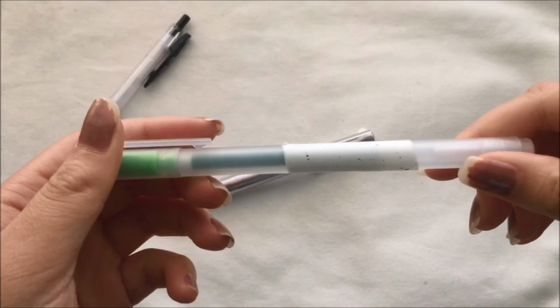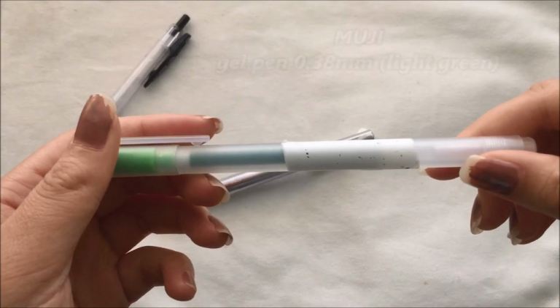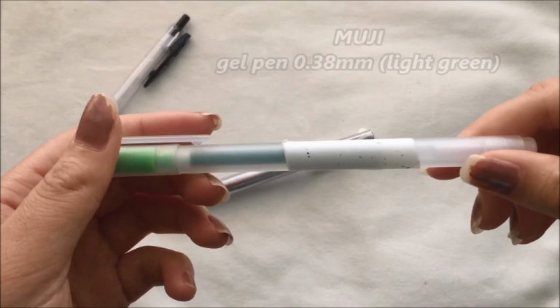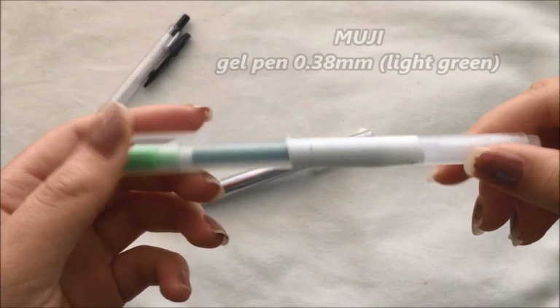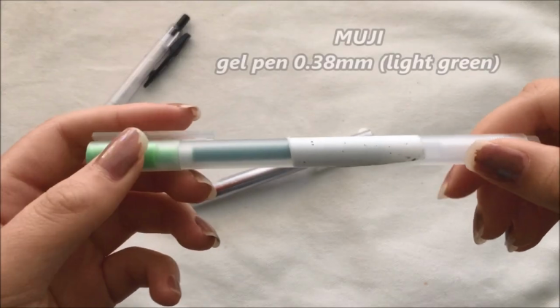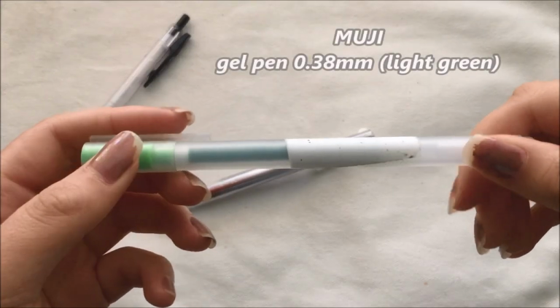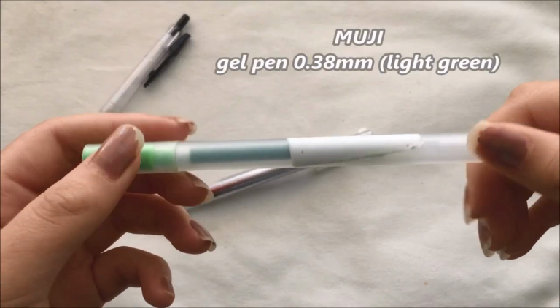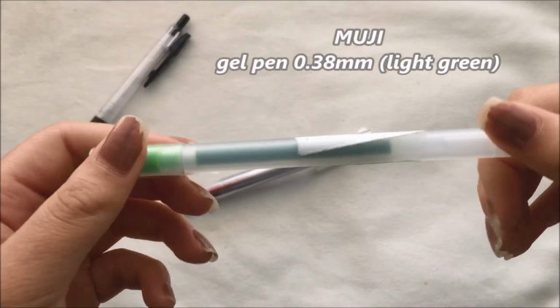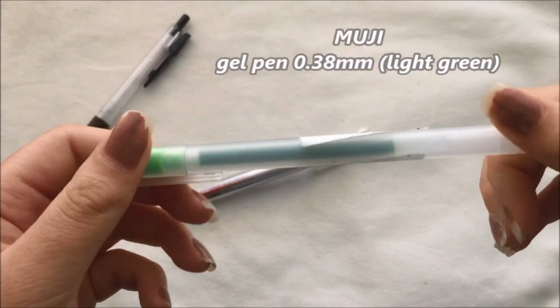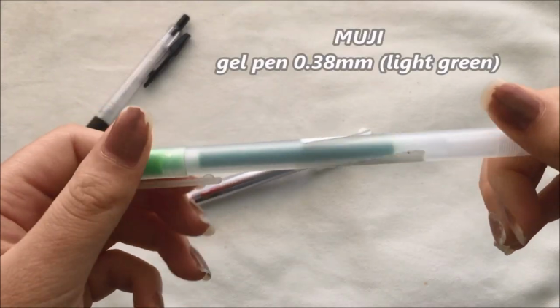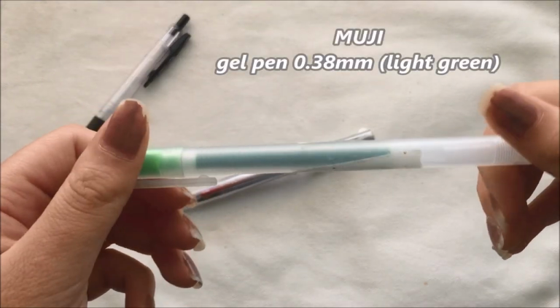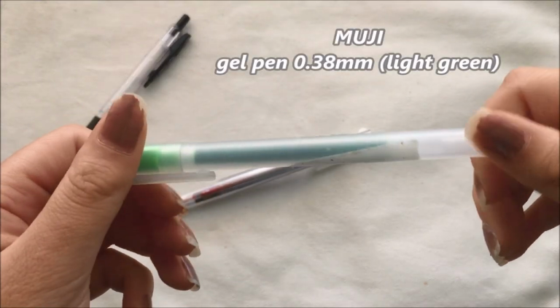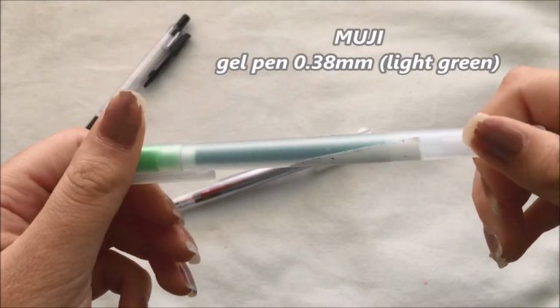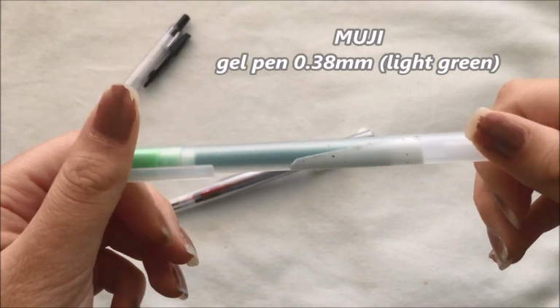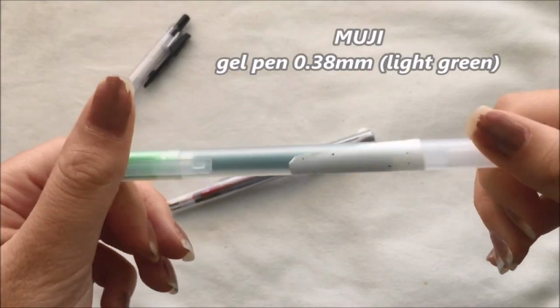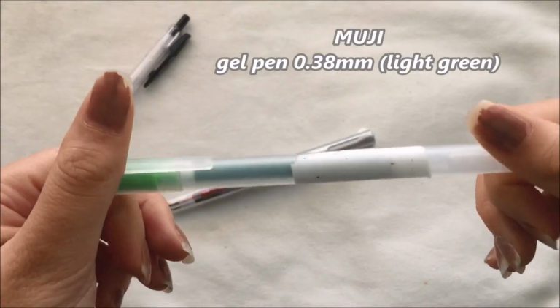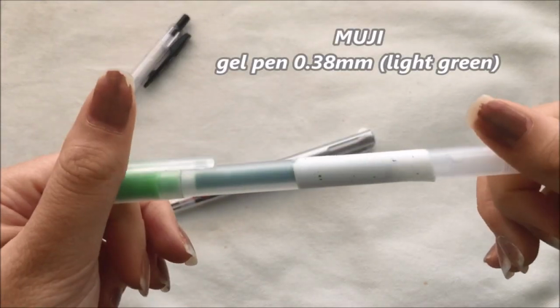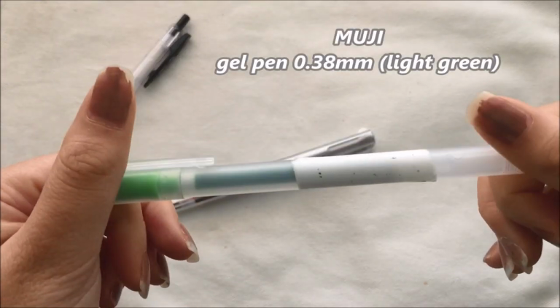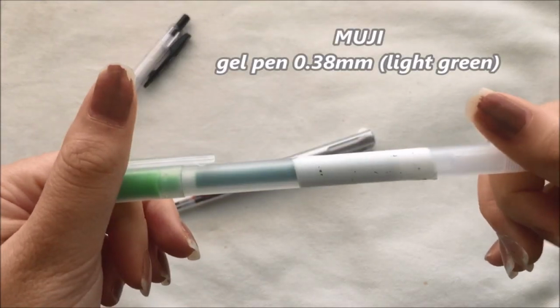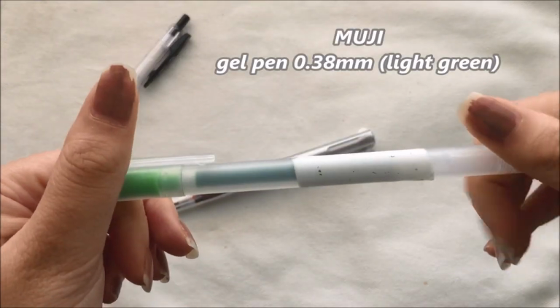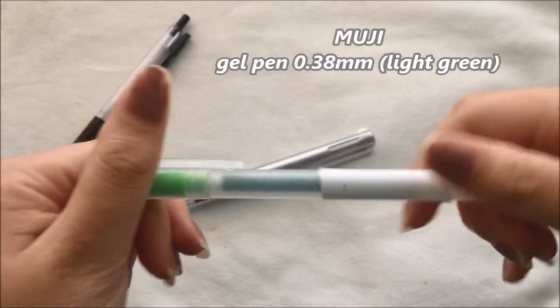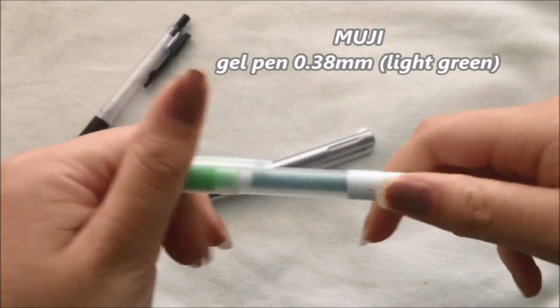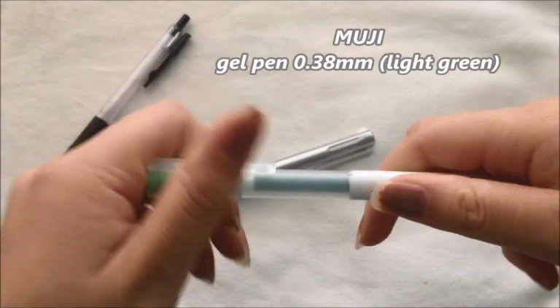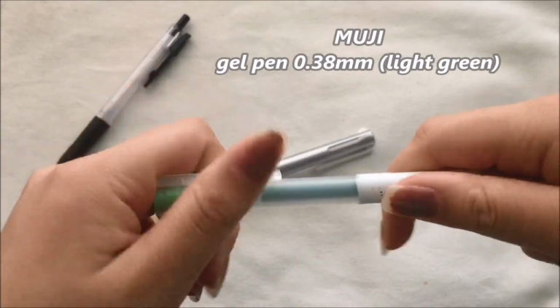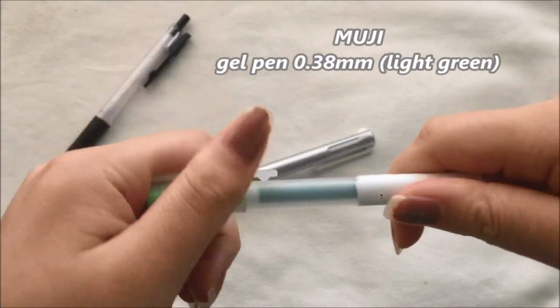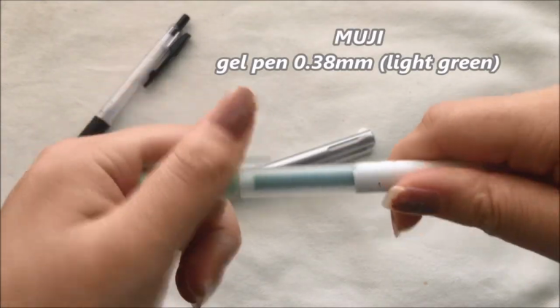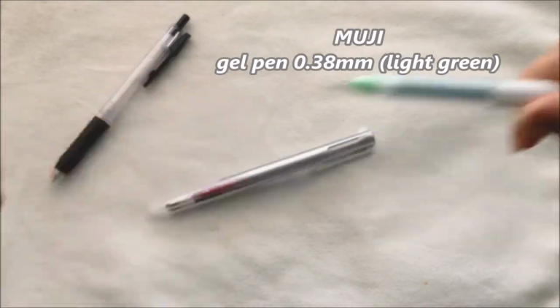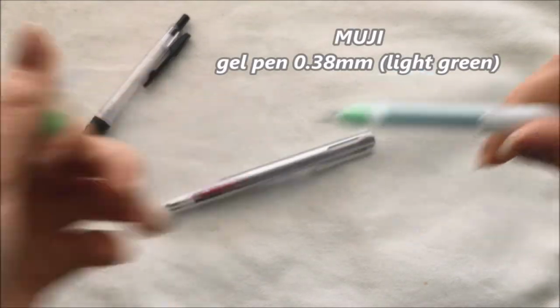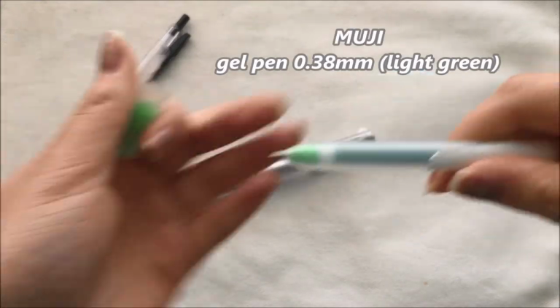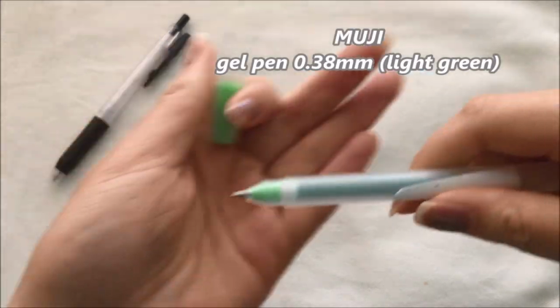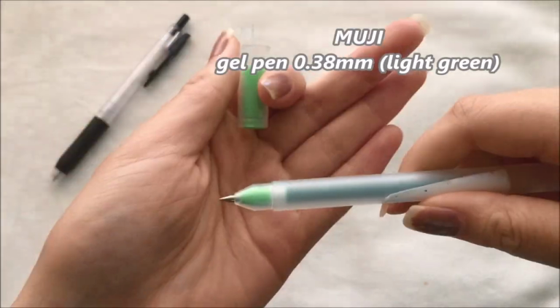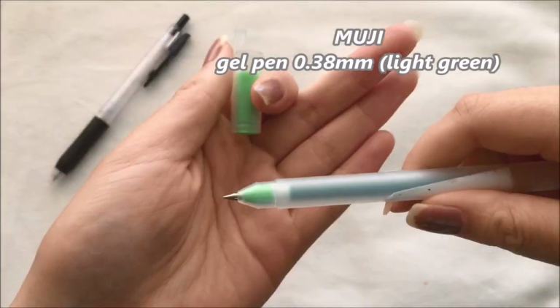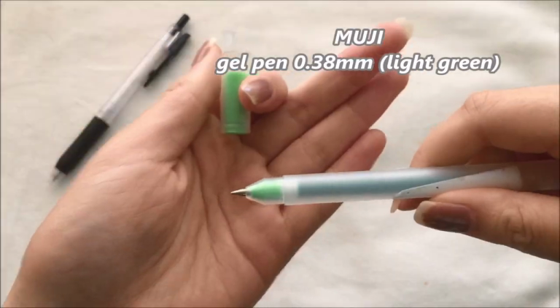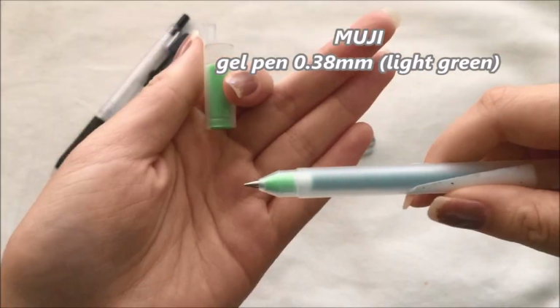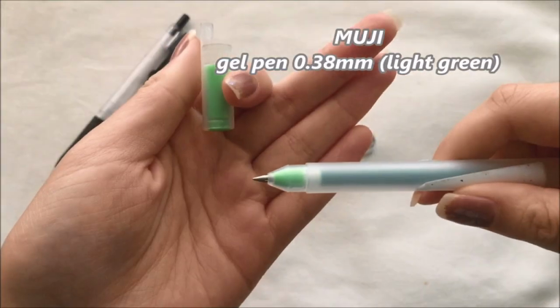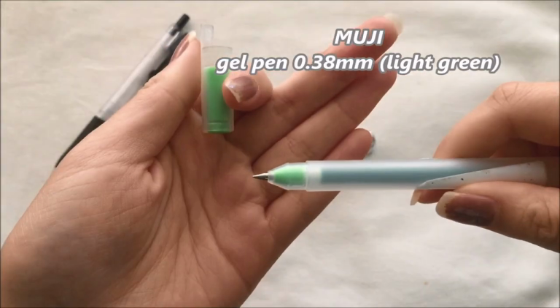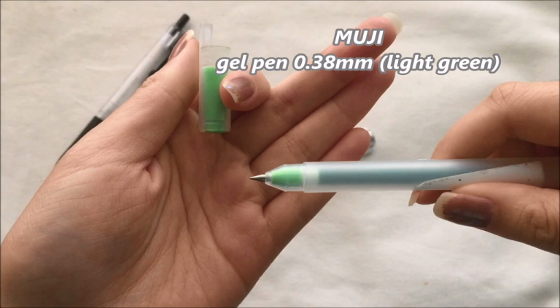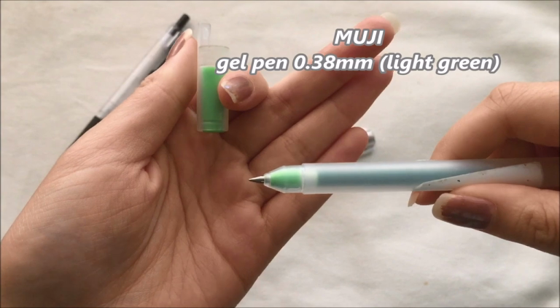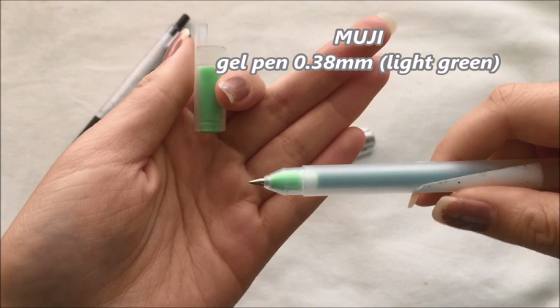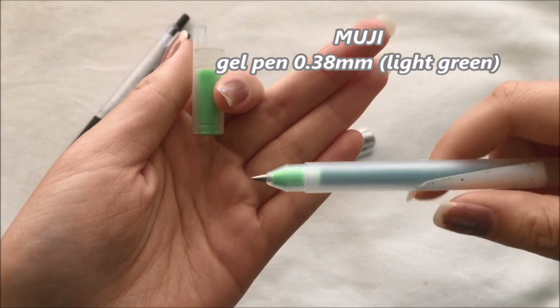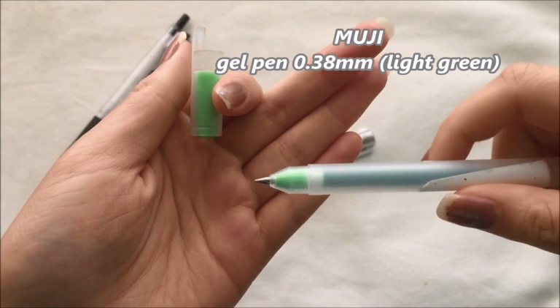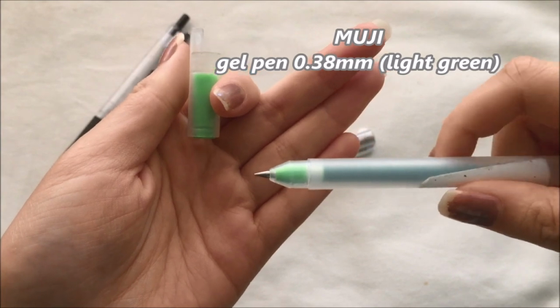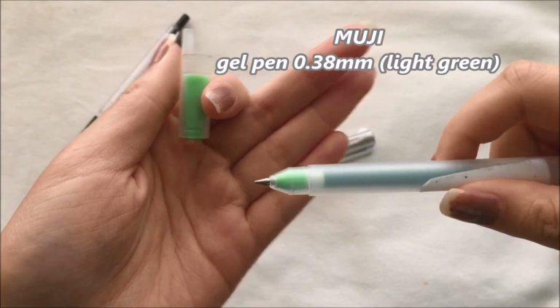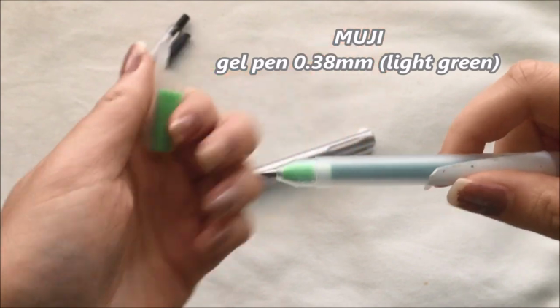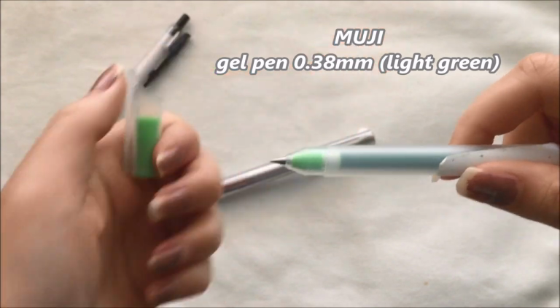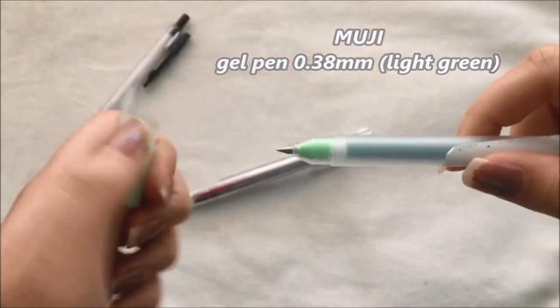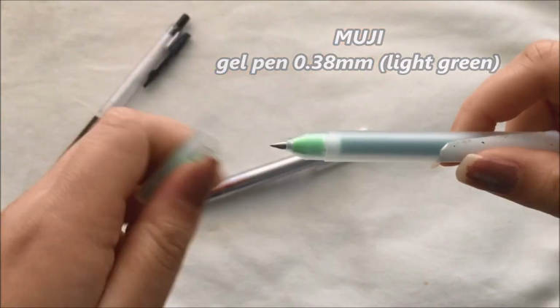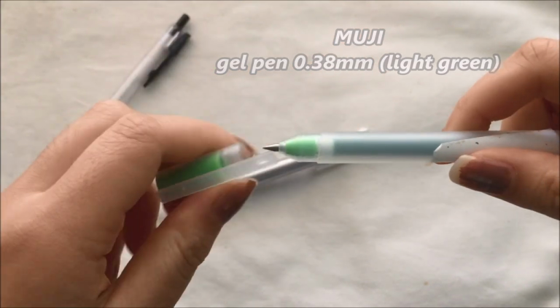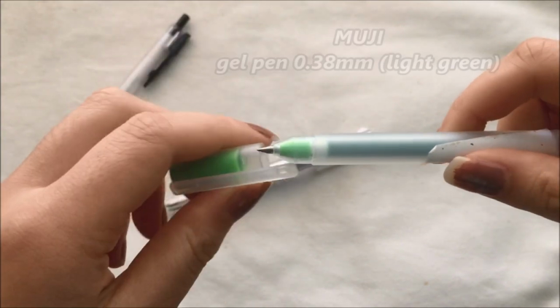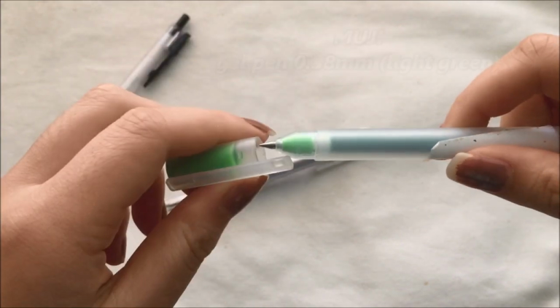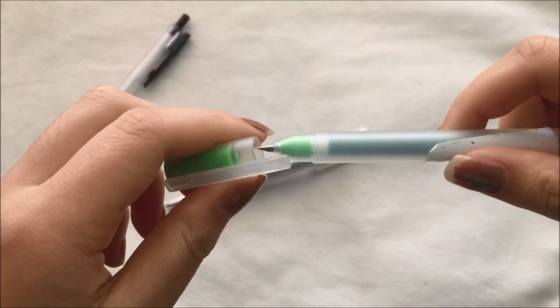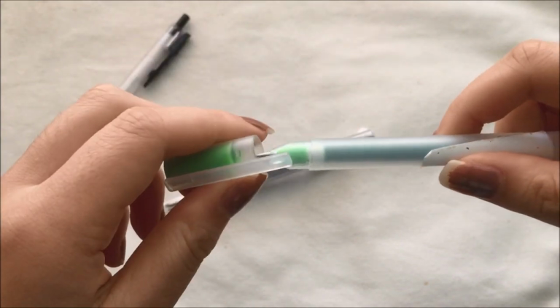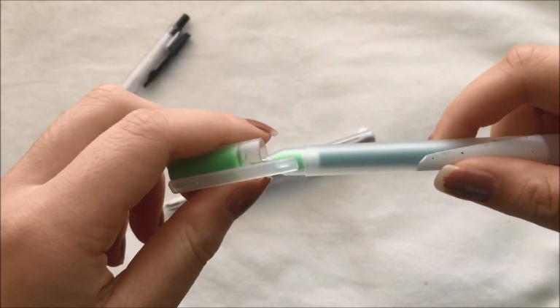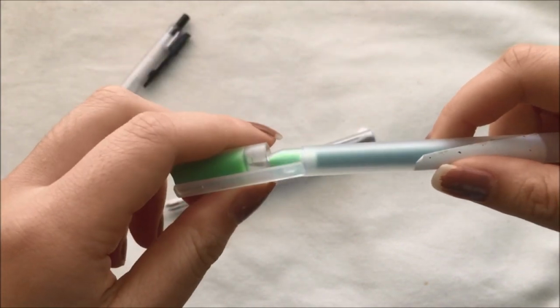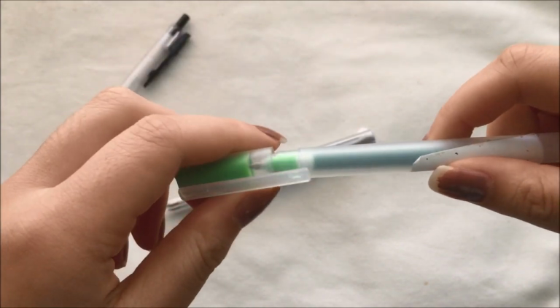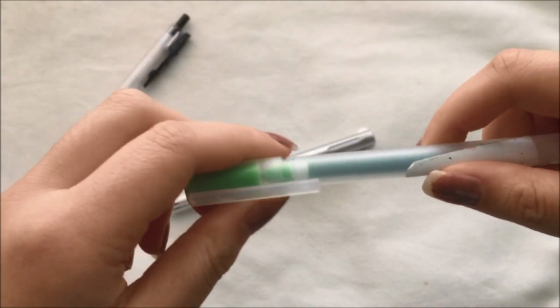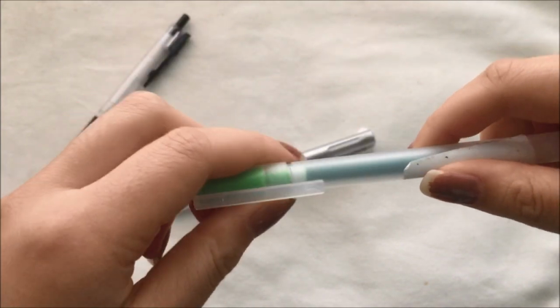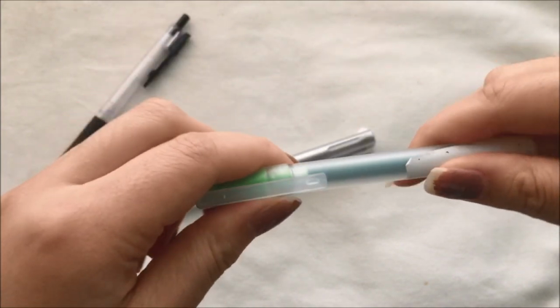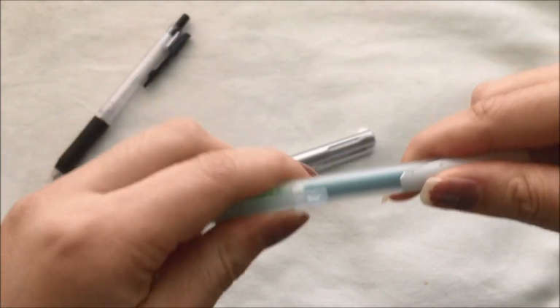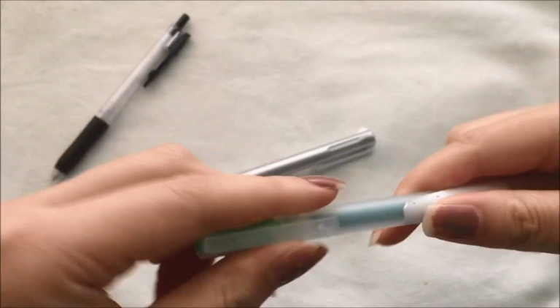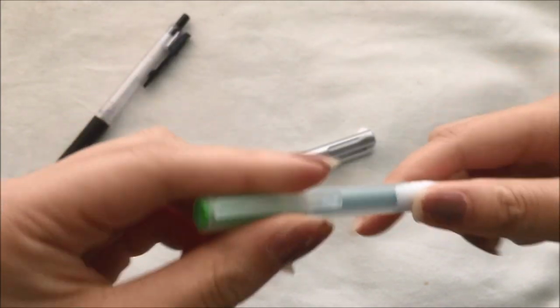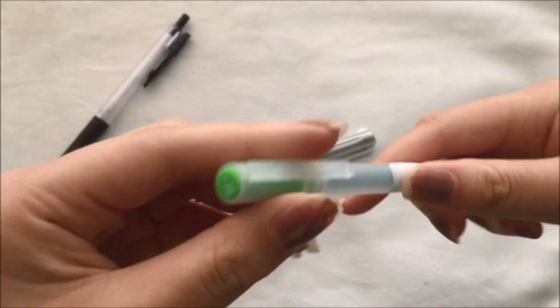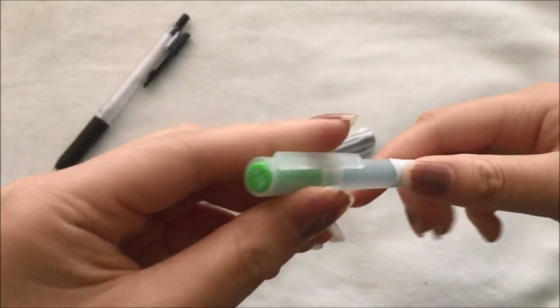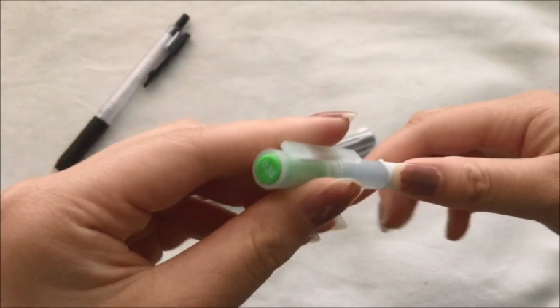This particular pen is the Muji 0.38mm gel pen in light green. I actually use this one for writing down definitions.